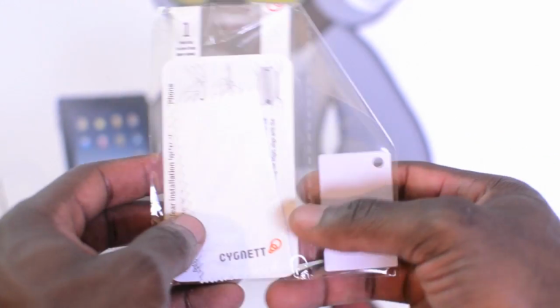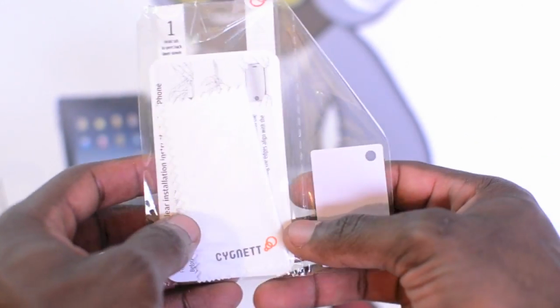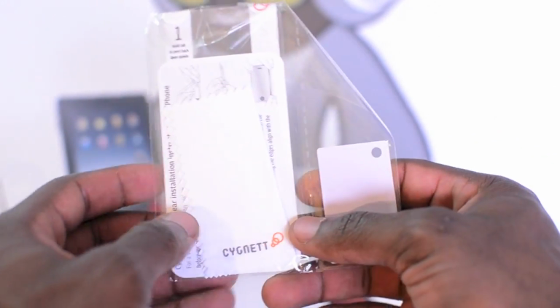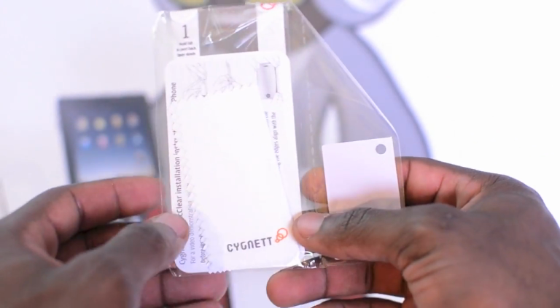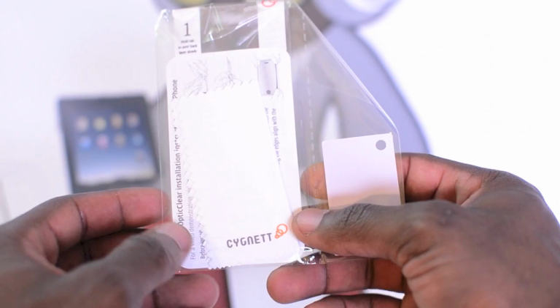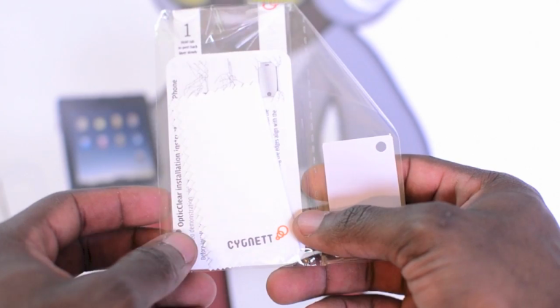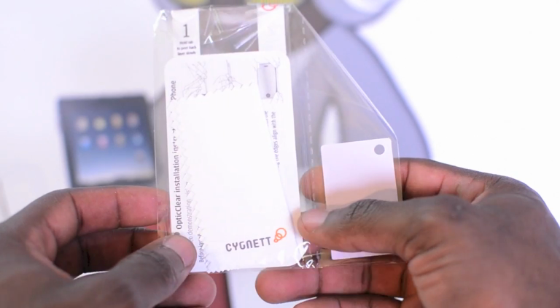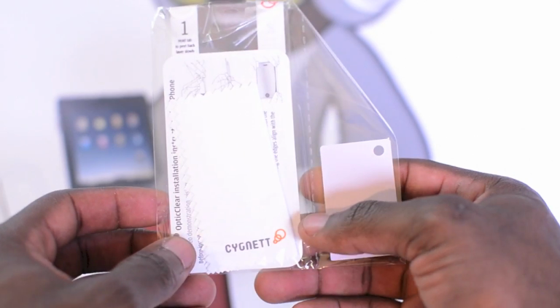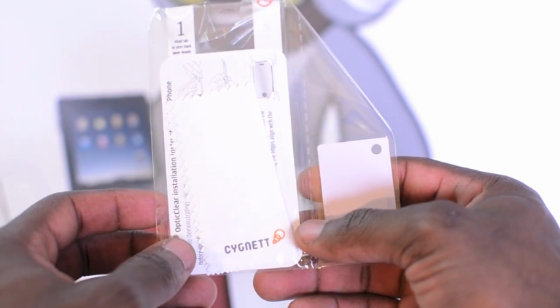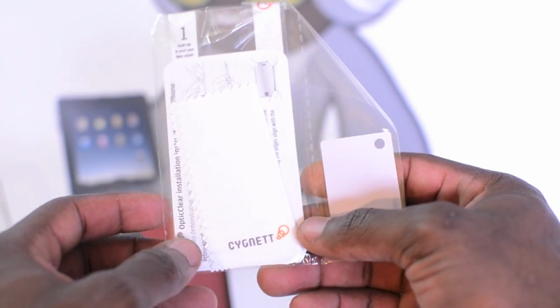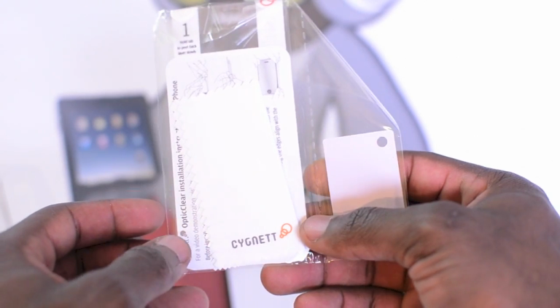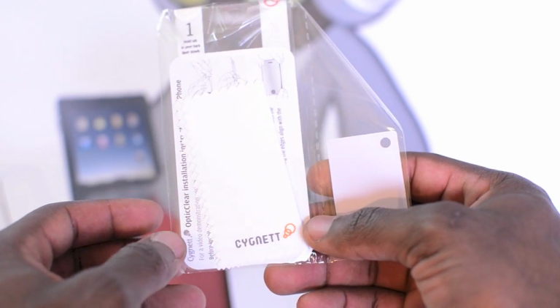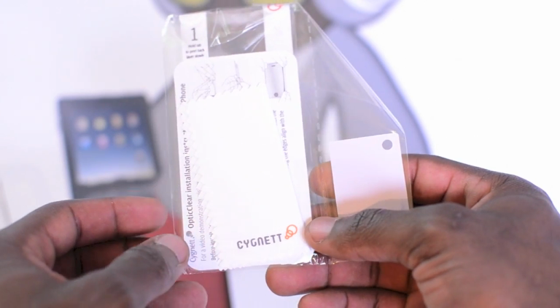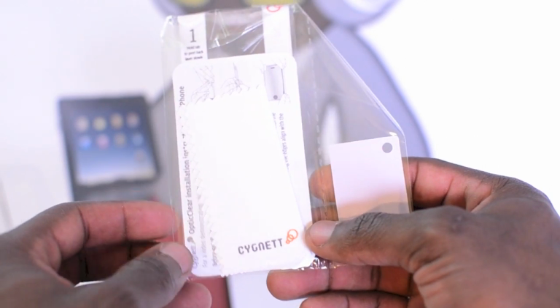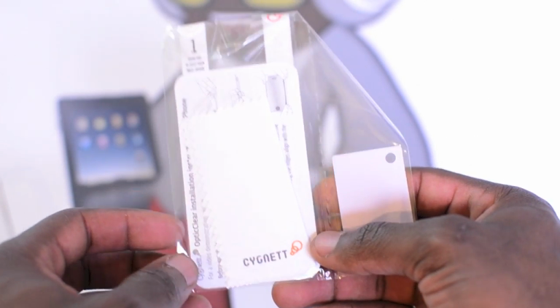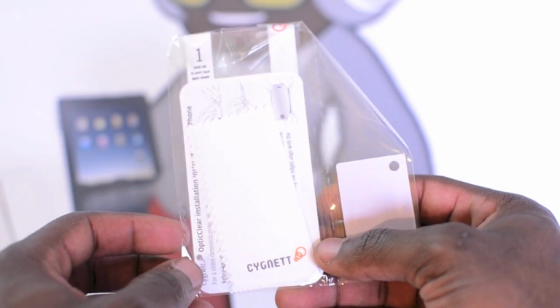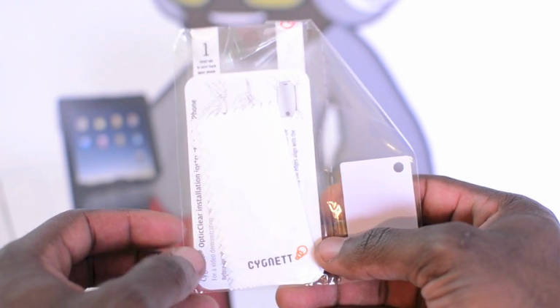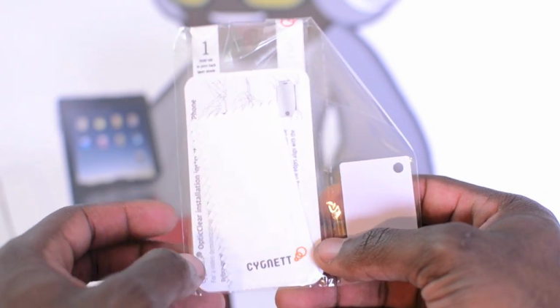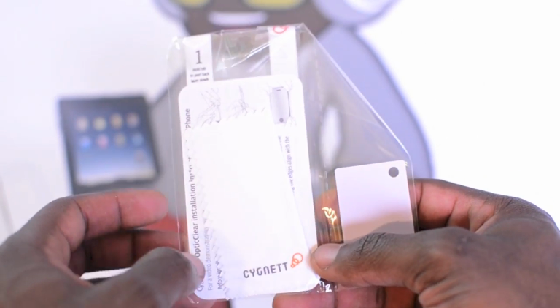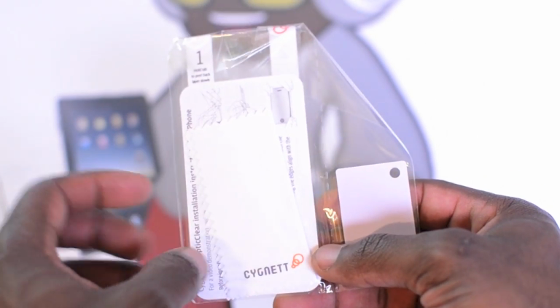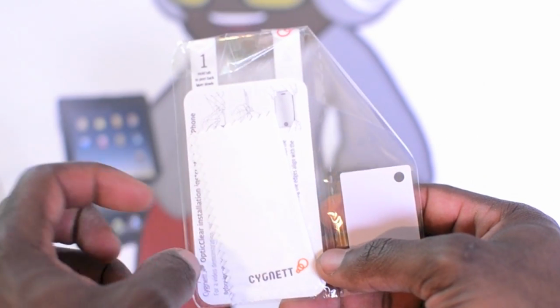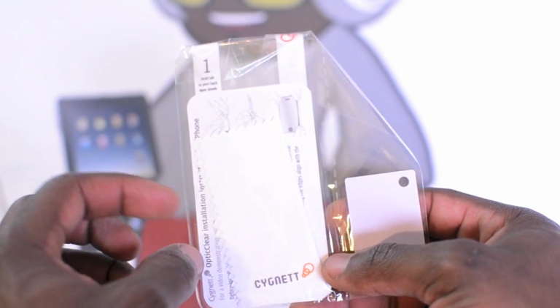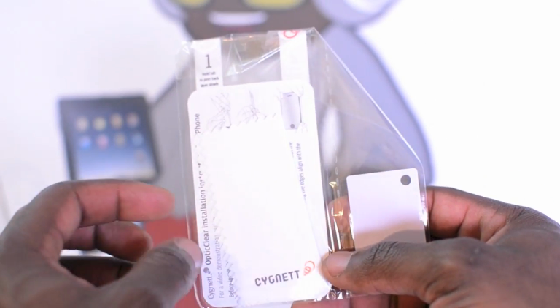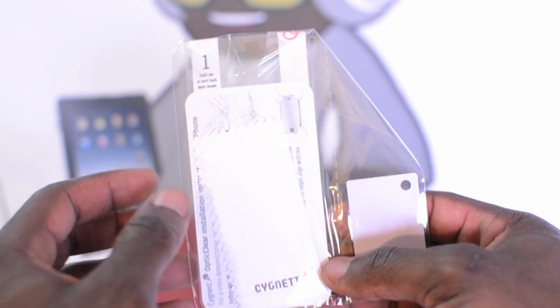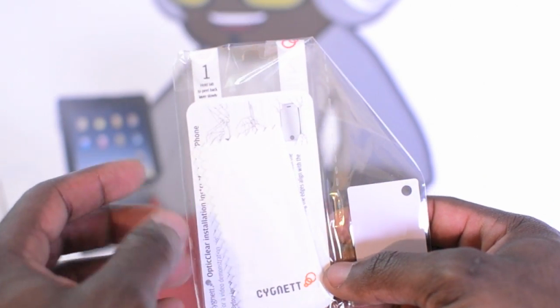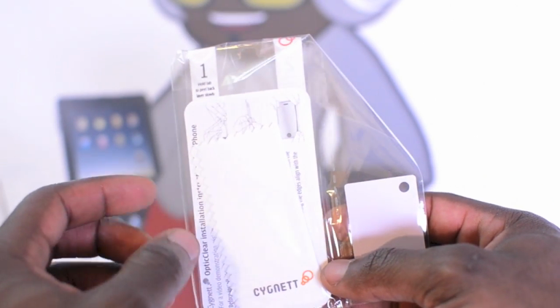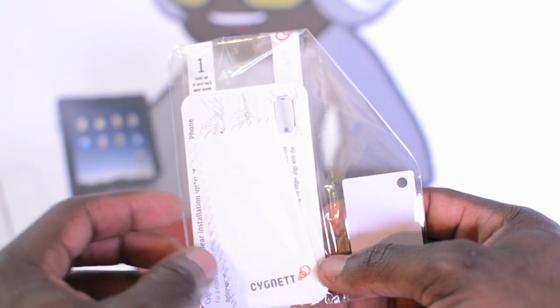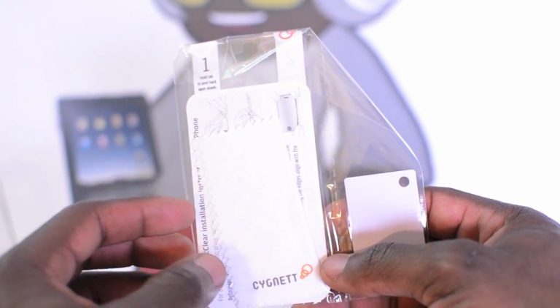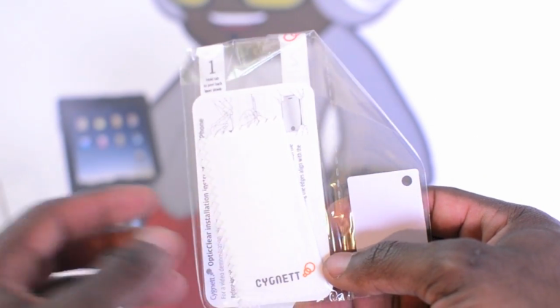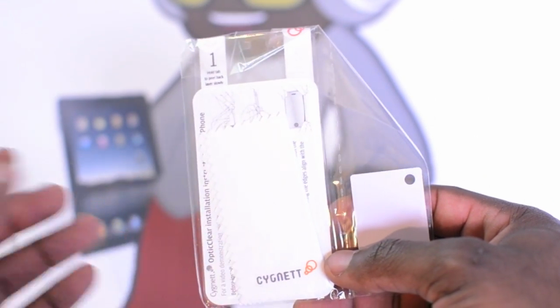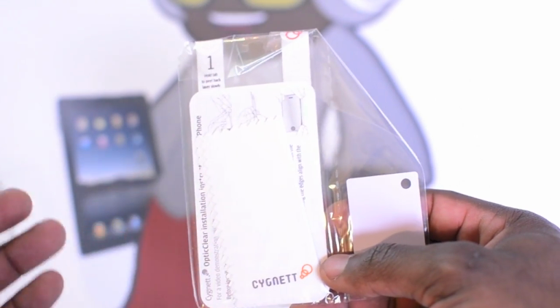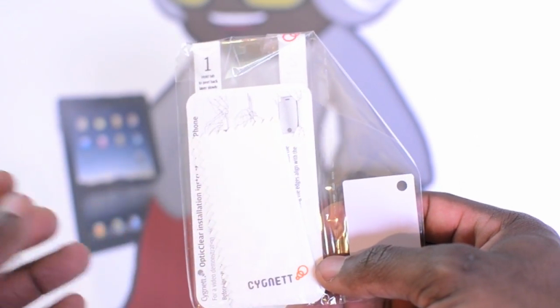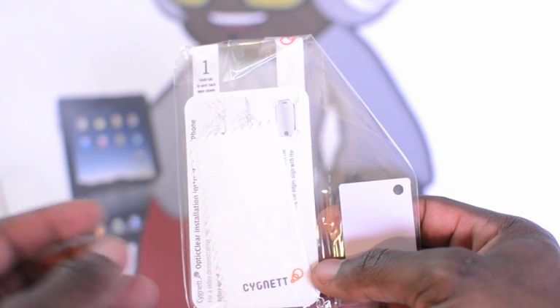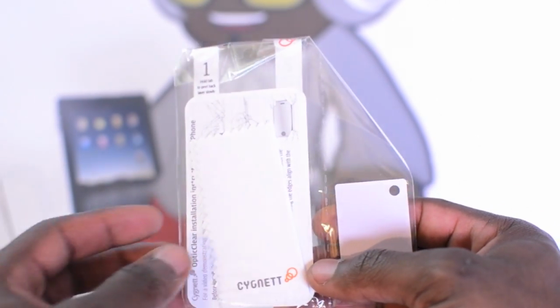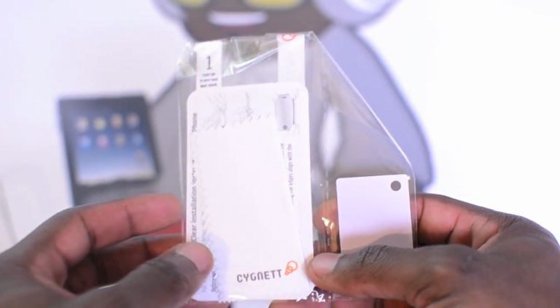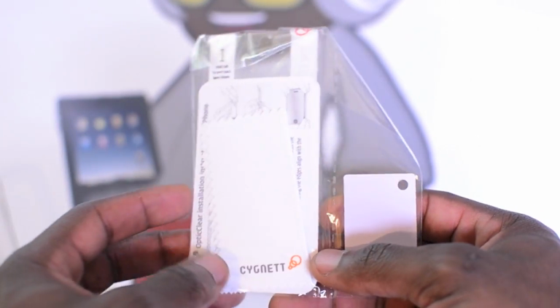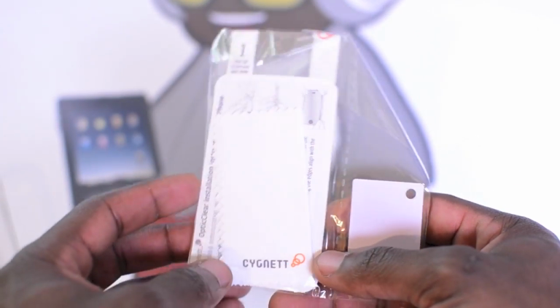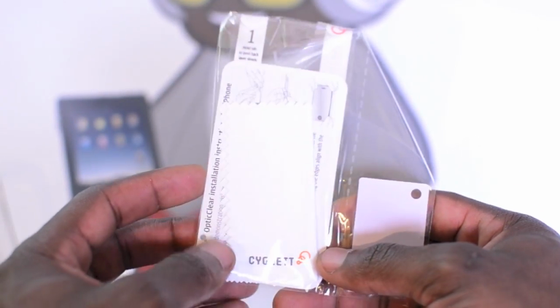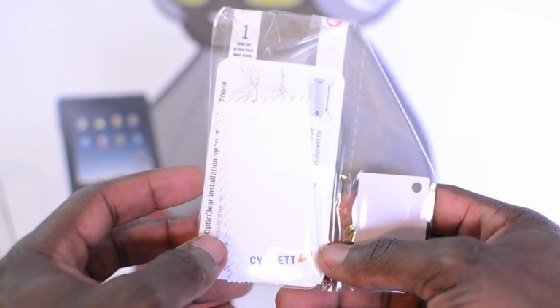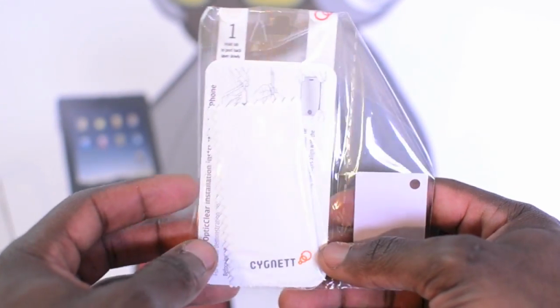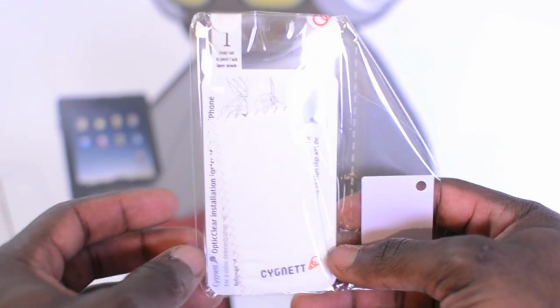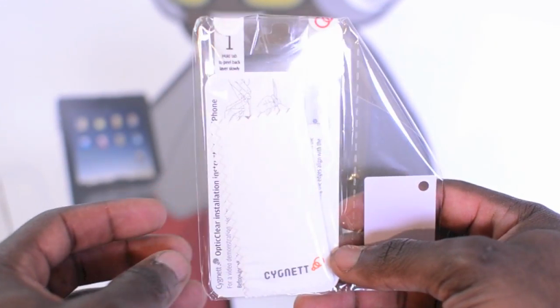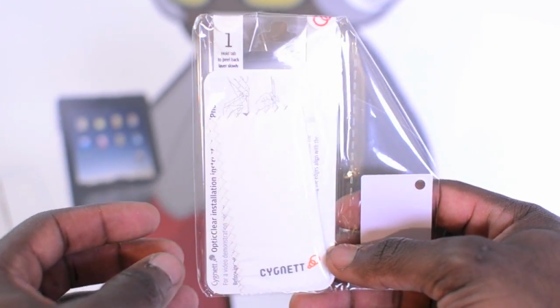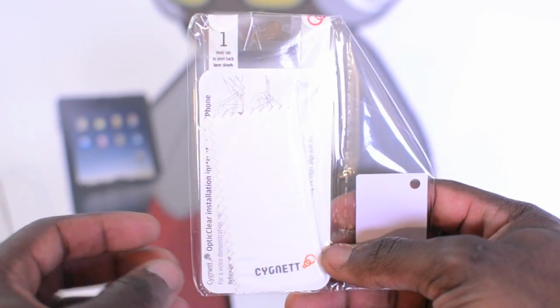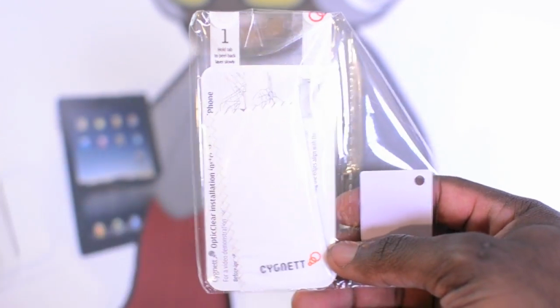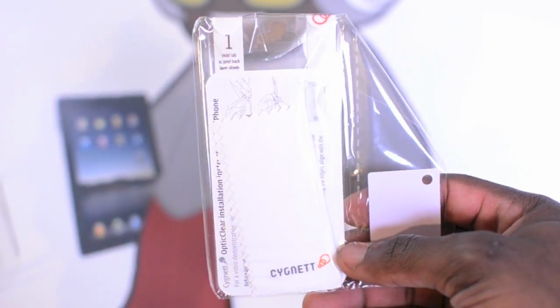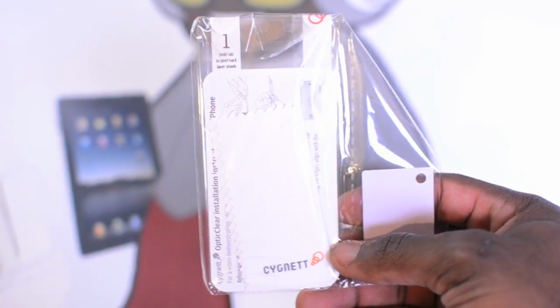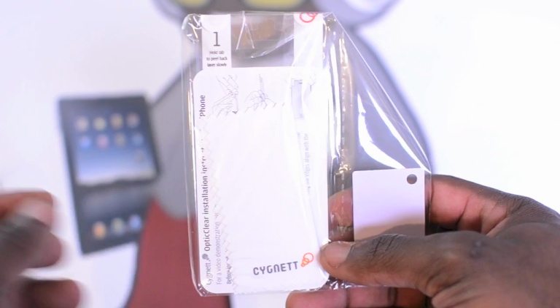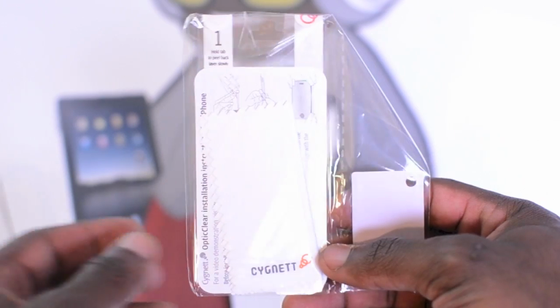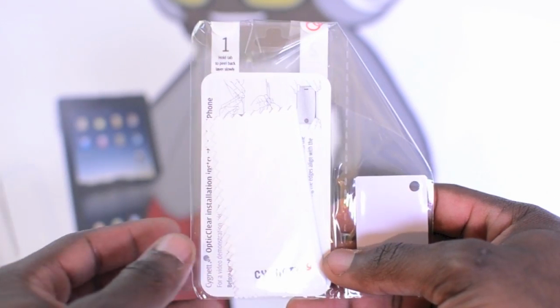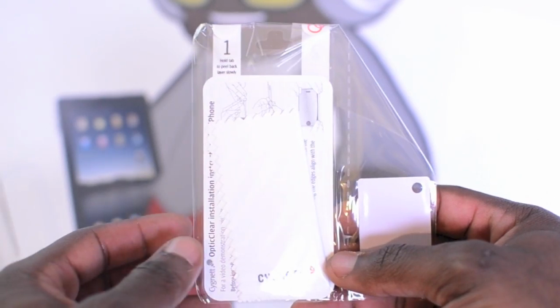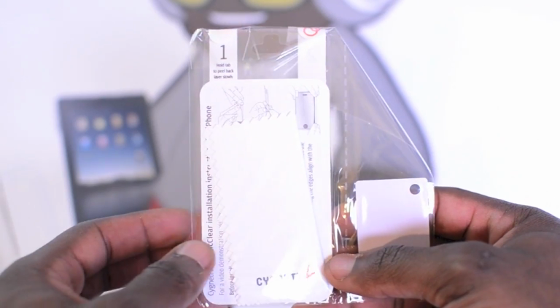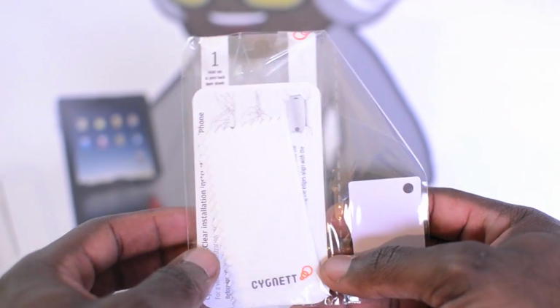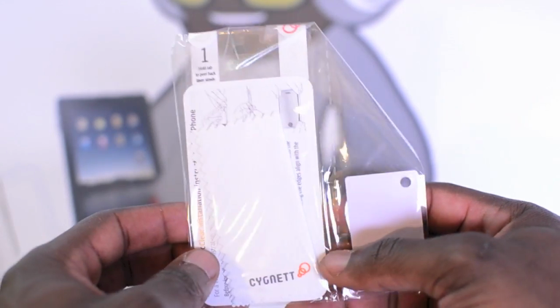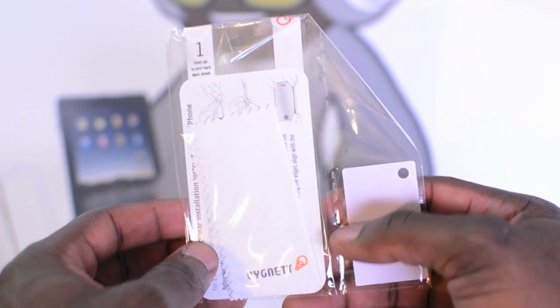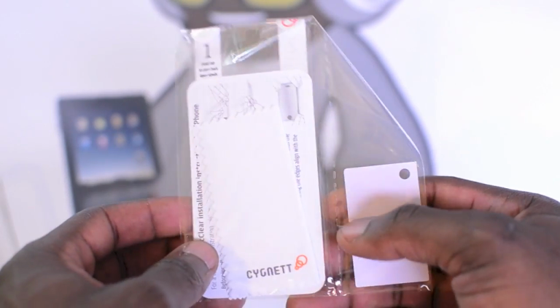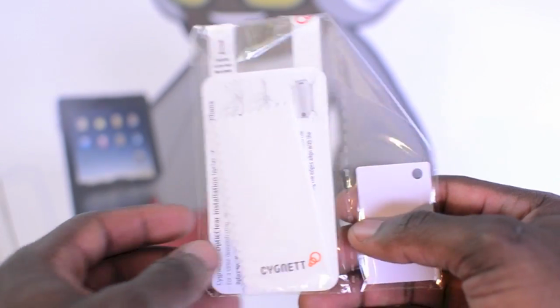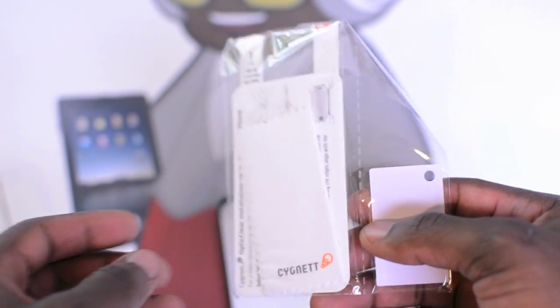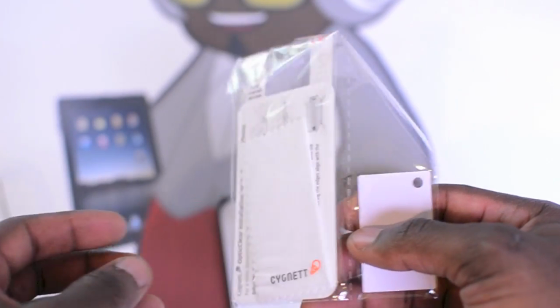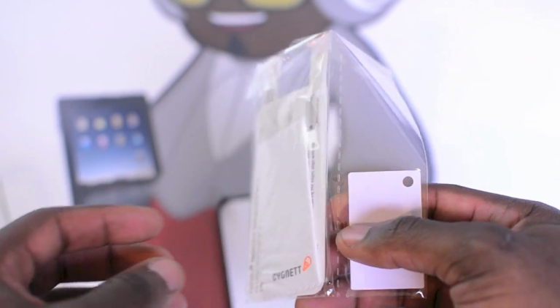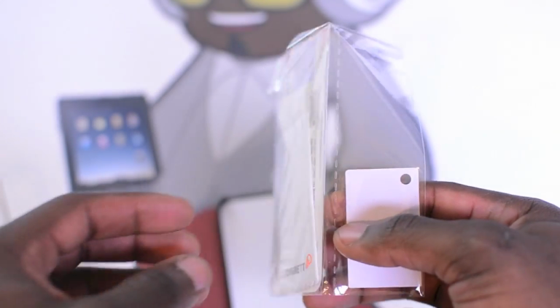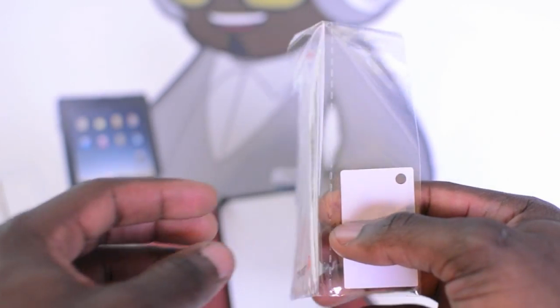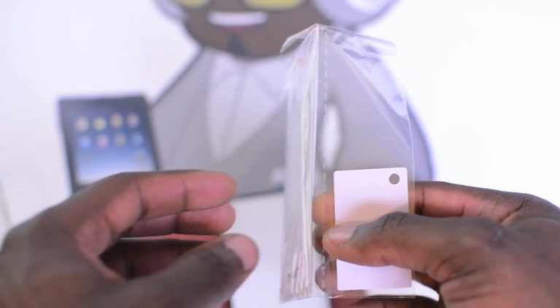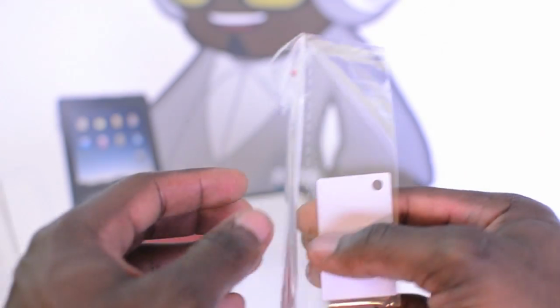This case will set you back £19.95 here in the UK. They've also got different colours available on the website — I'll leave a link in the description area so you guys can check them out.